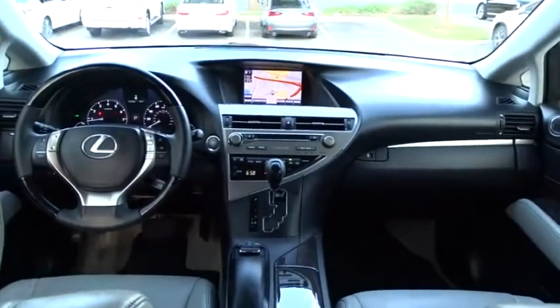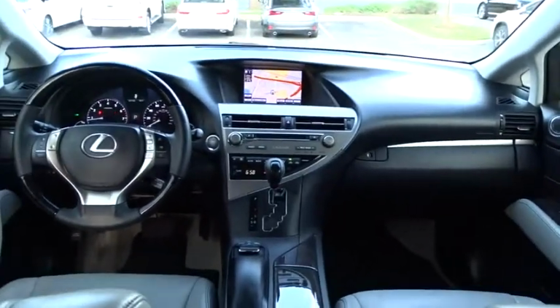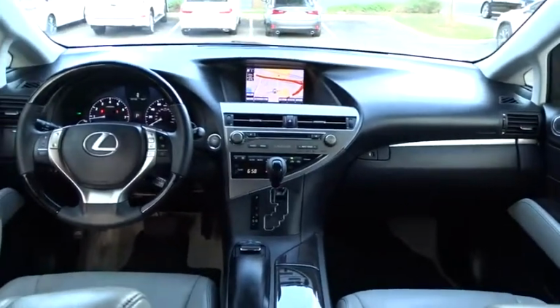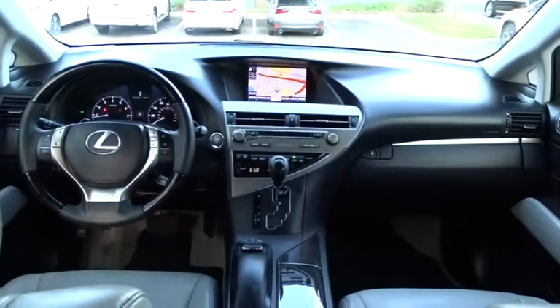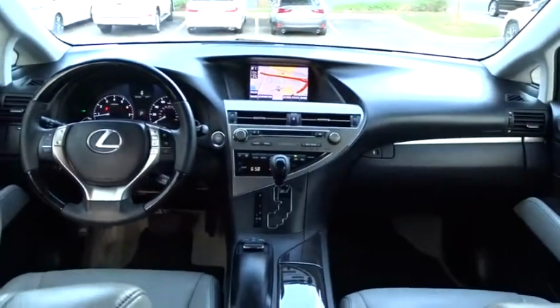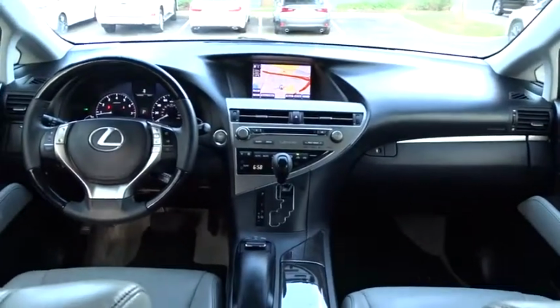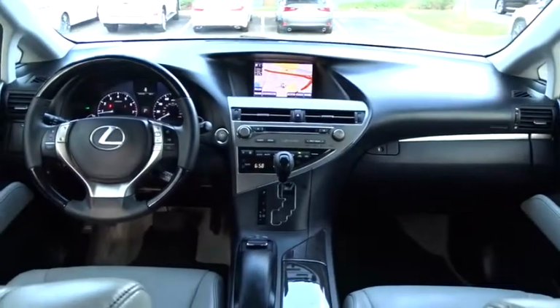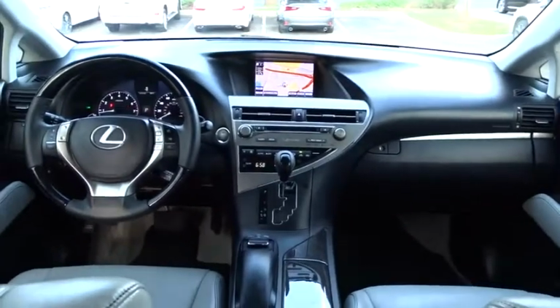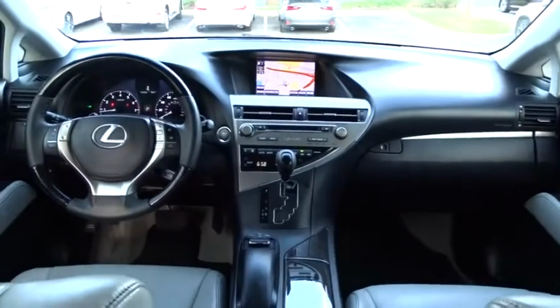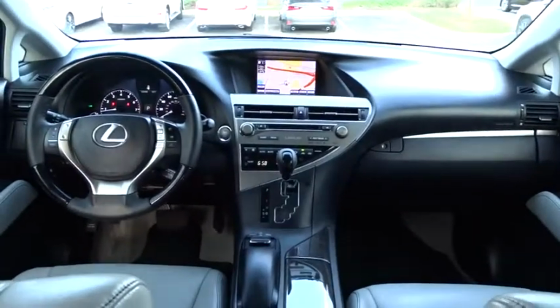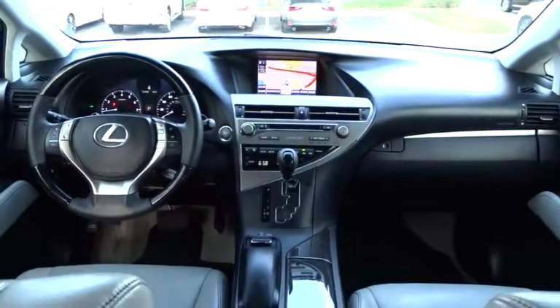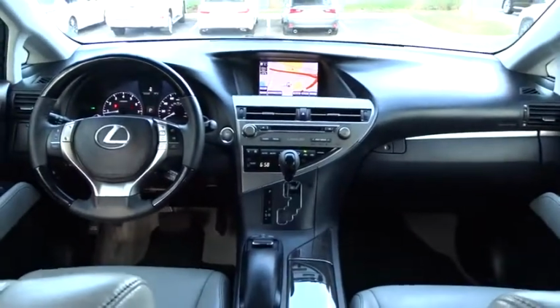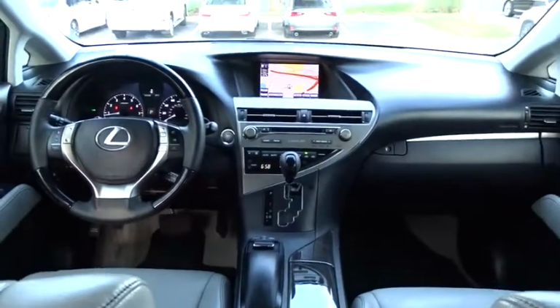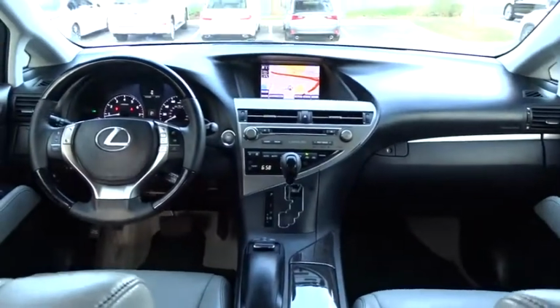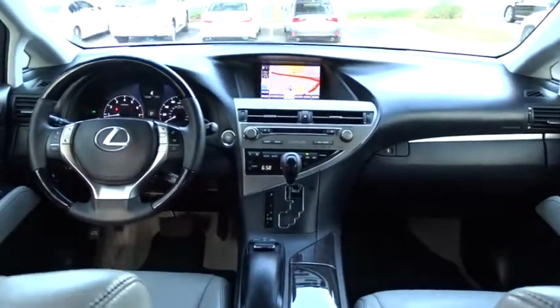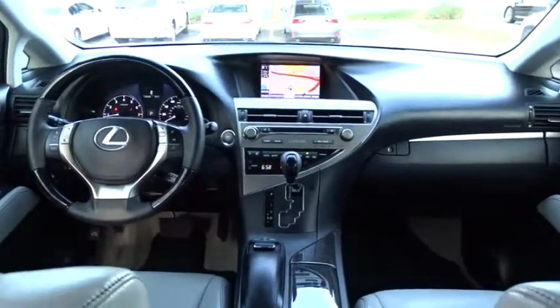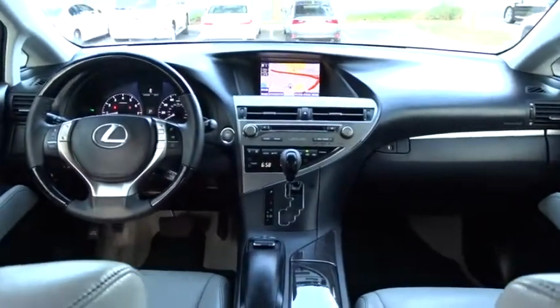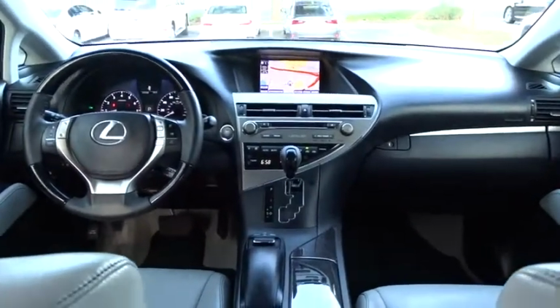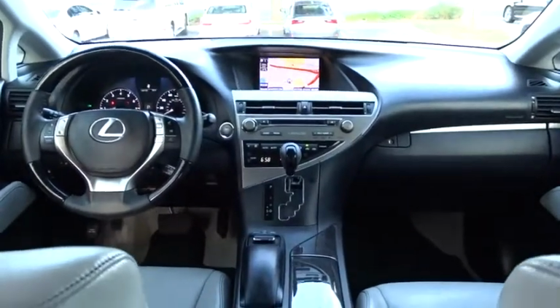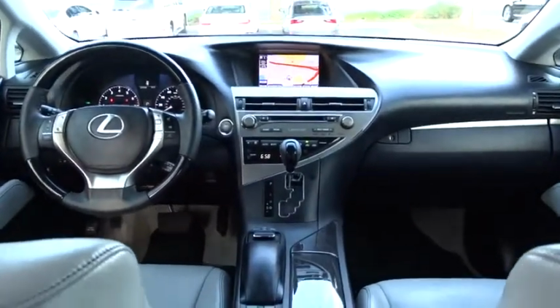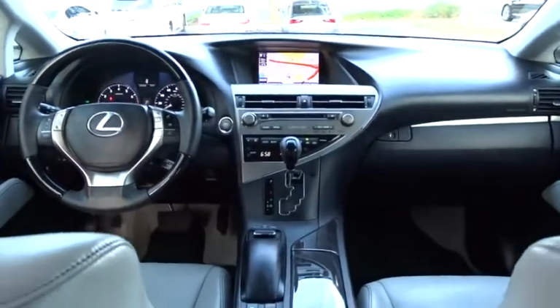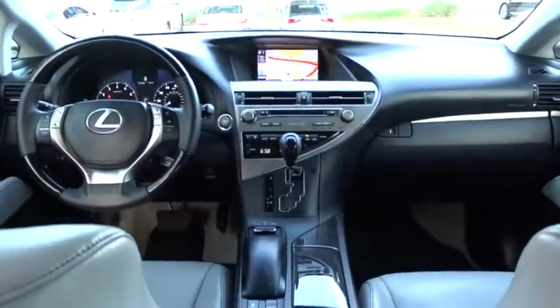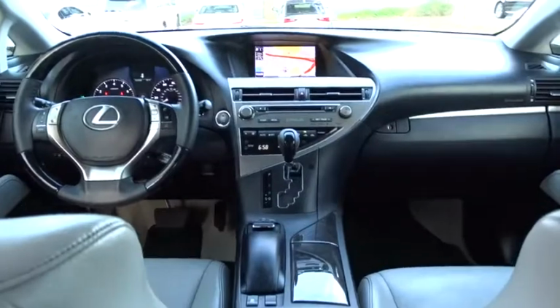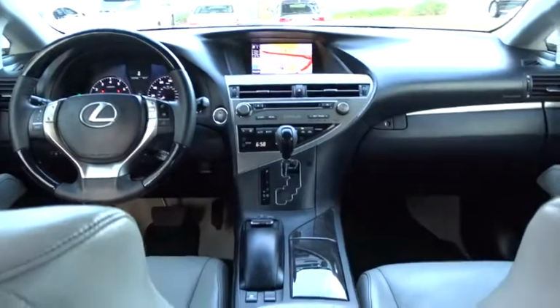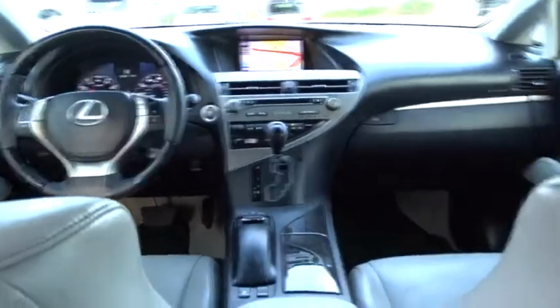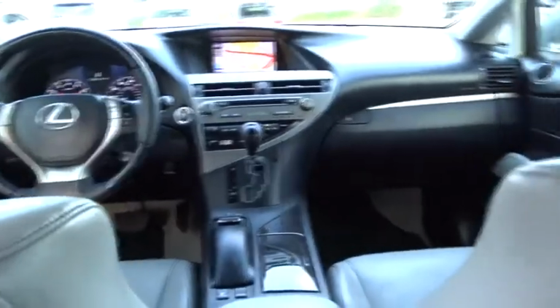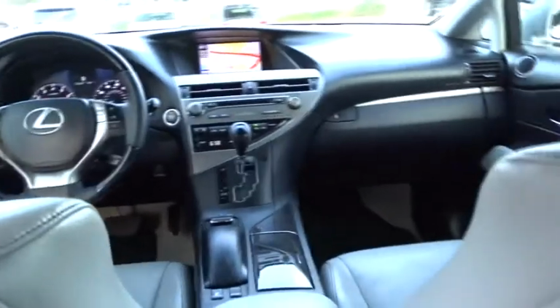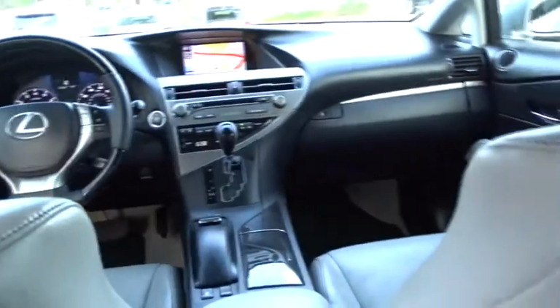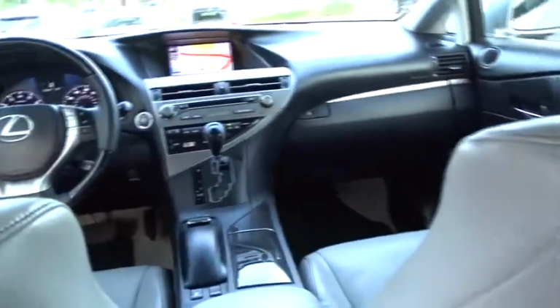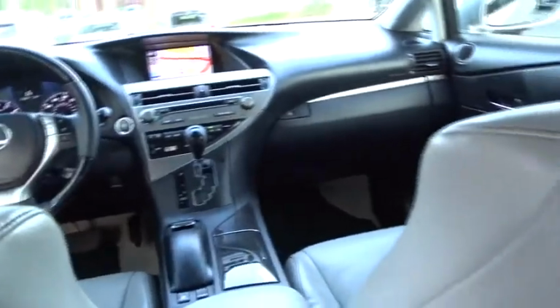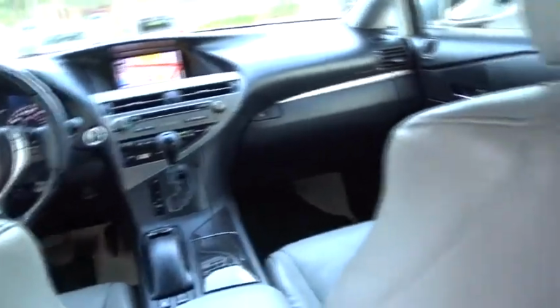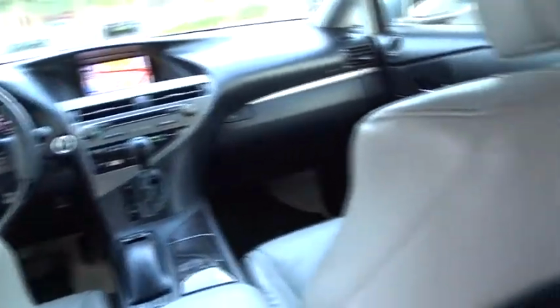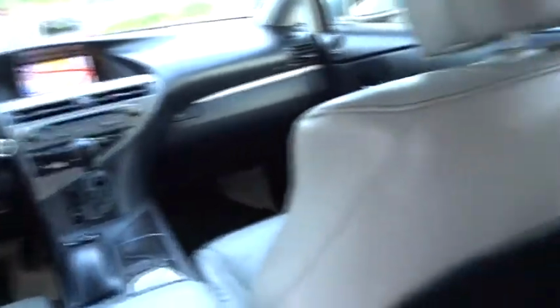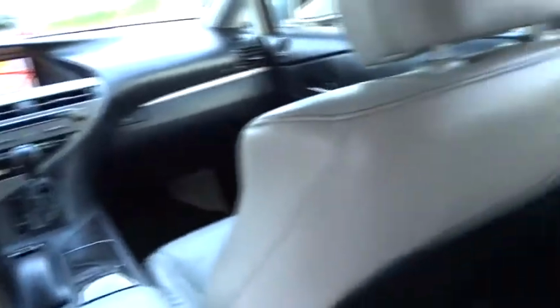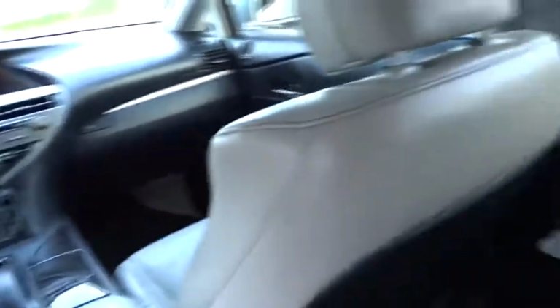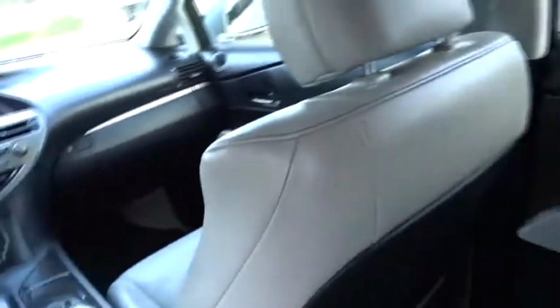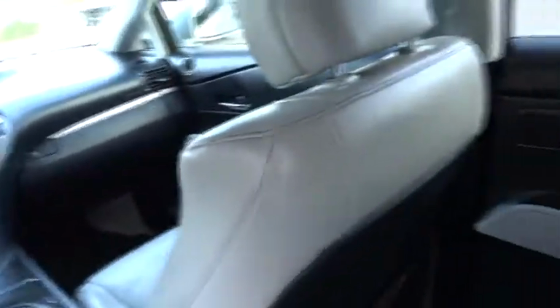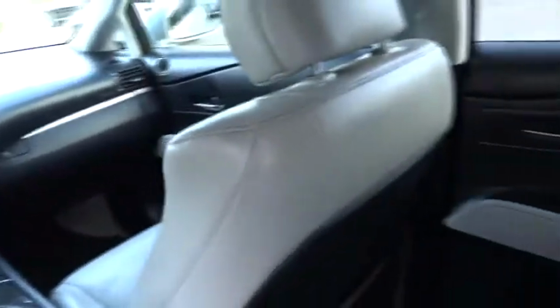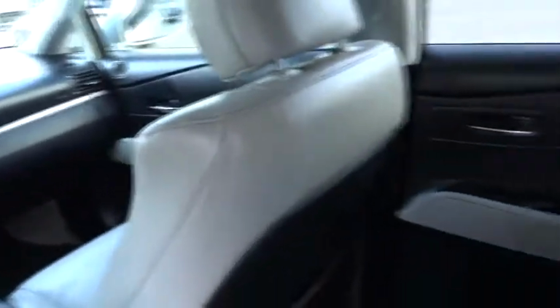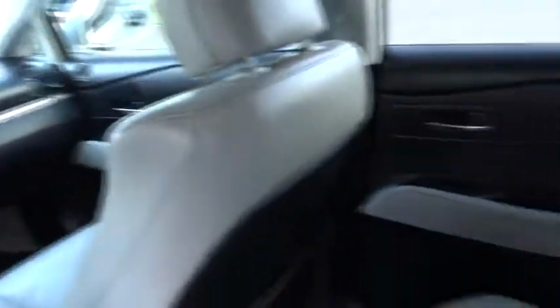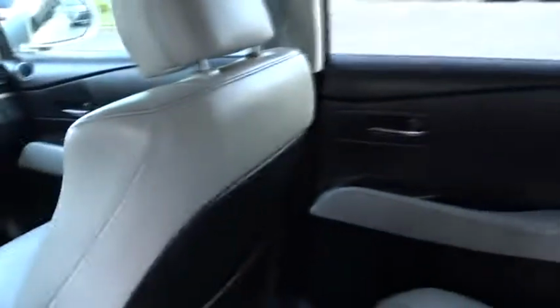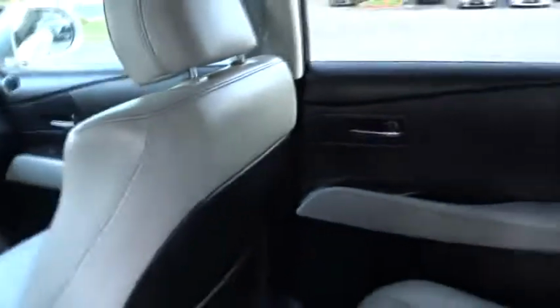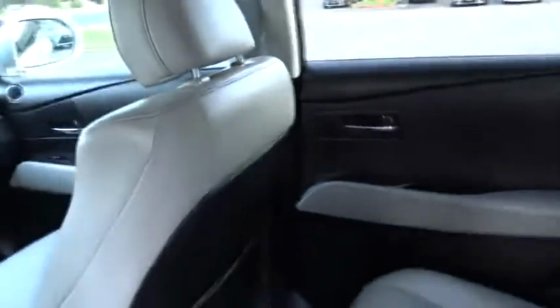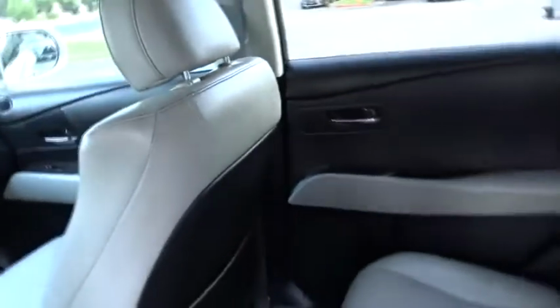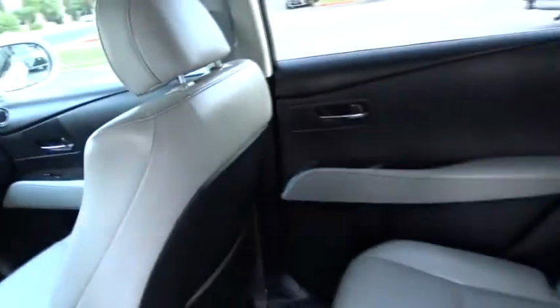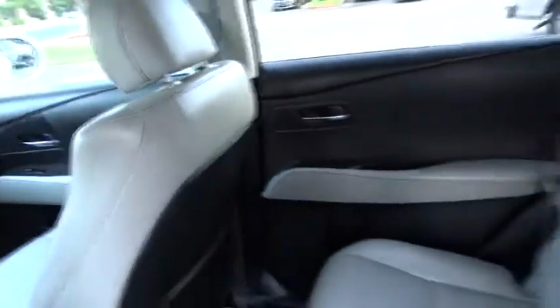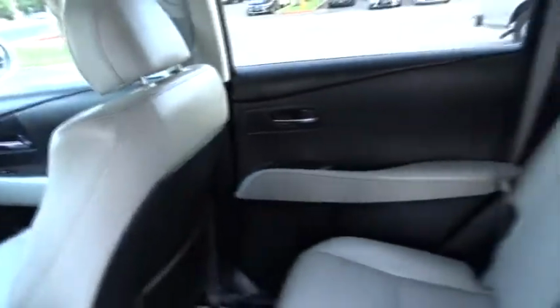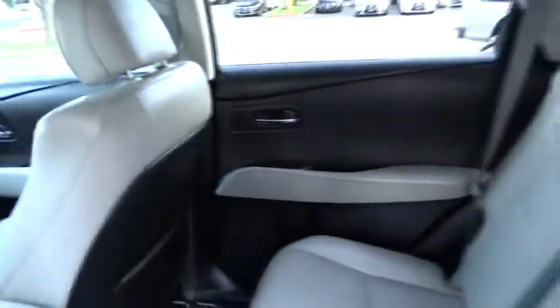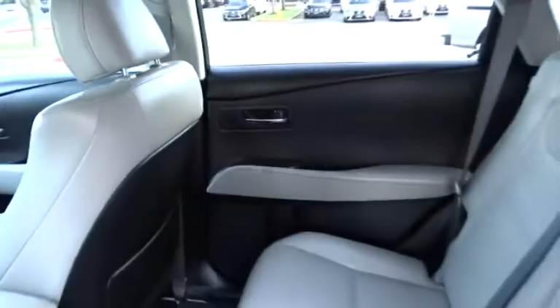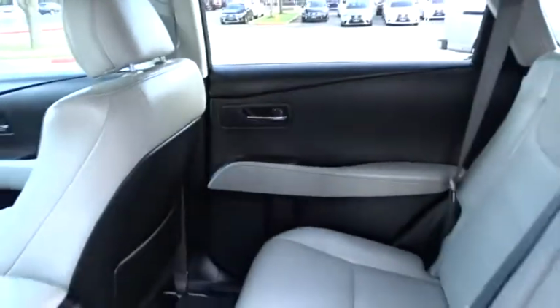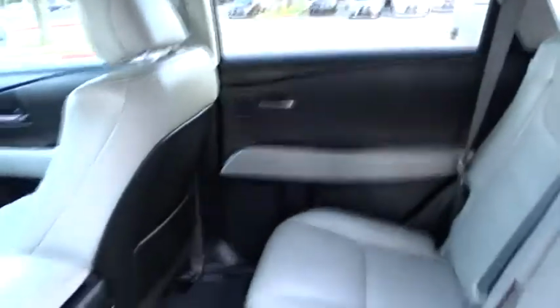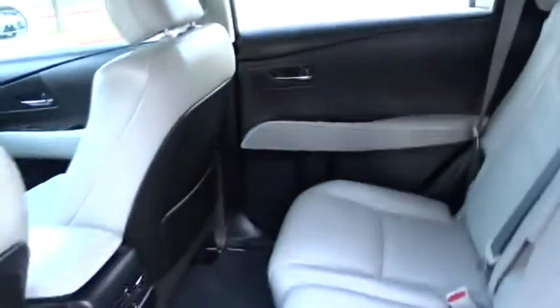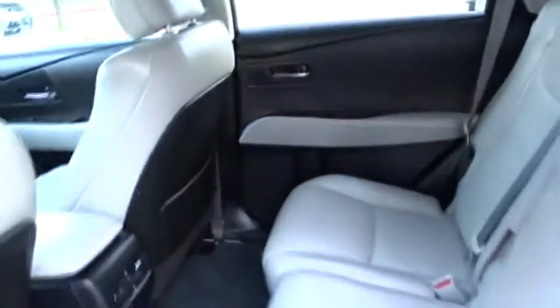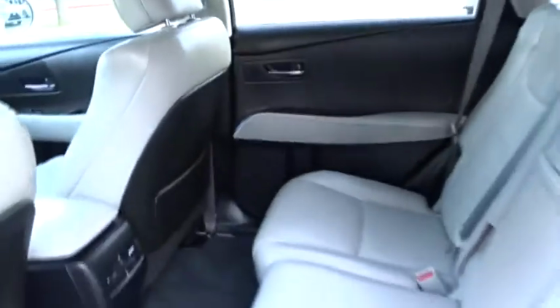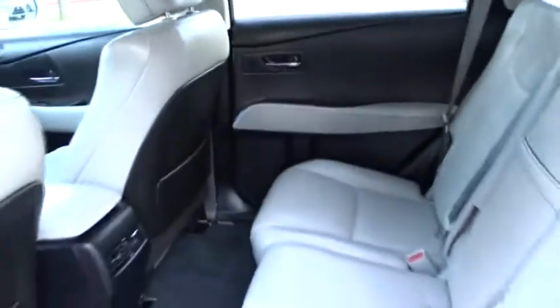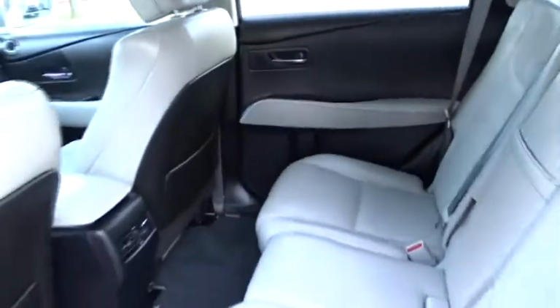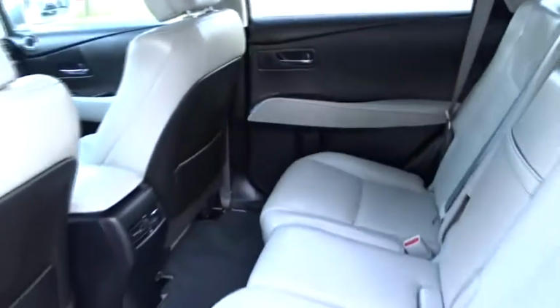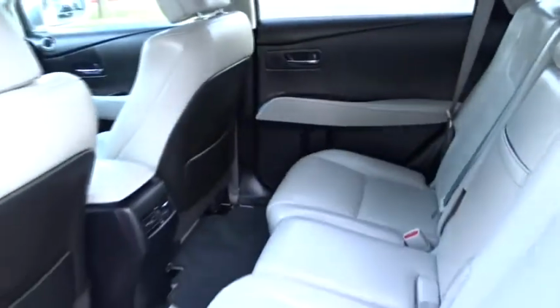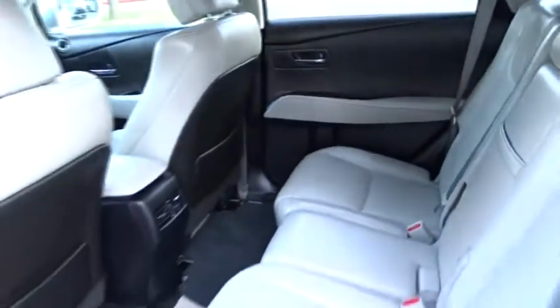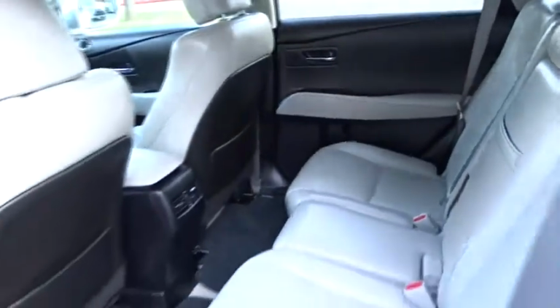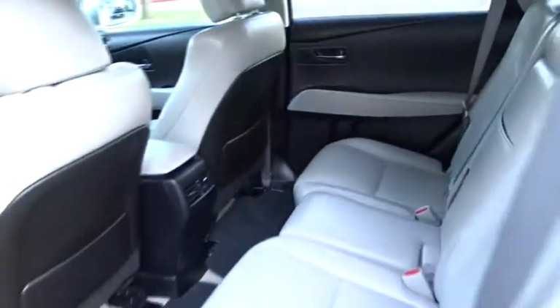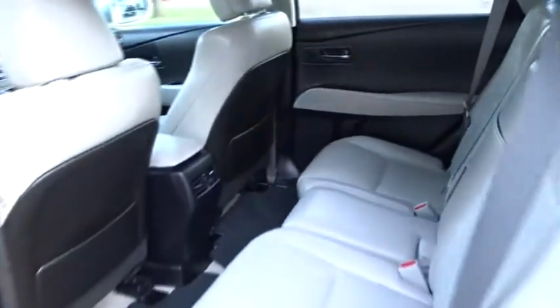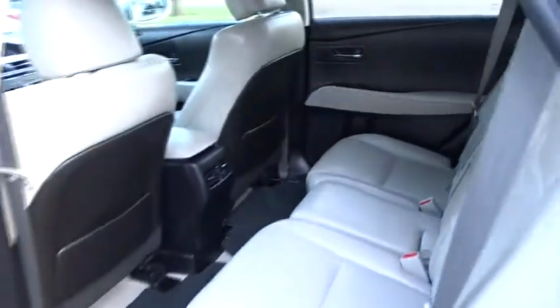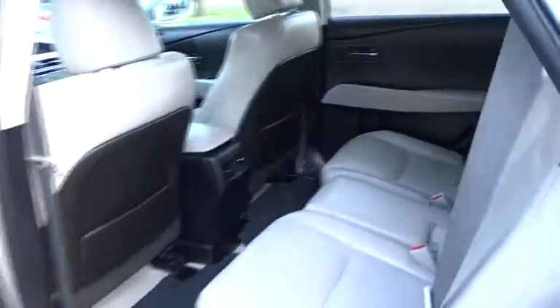Auto-dimming rear view mirror, floor mat, aluminum wheels, four-wheel disc brakes, keyless start, universal garage door opener.